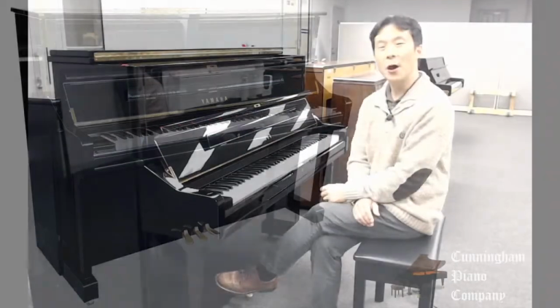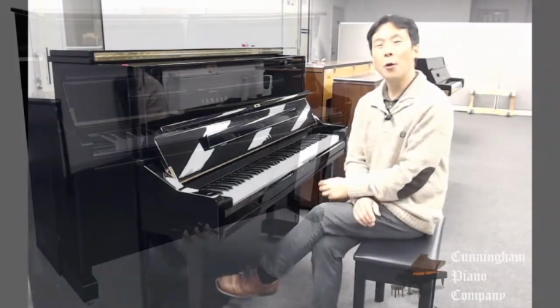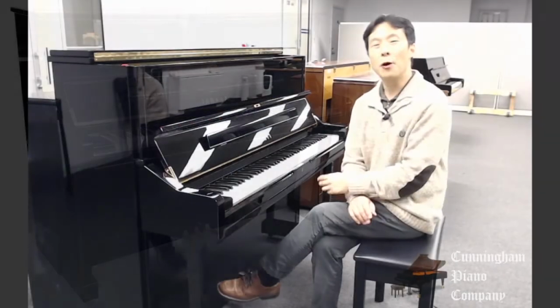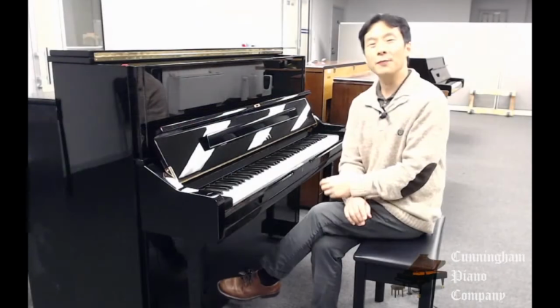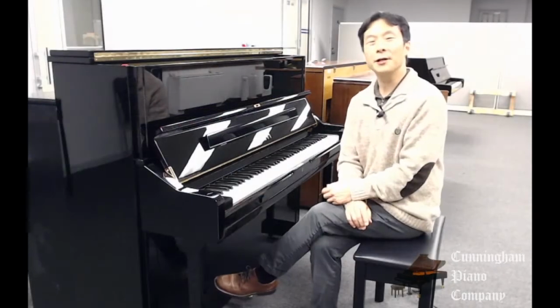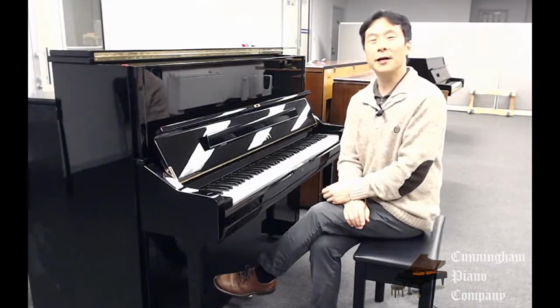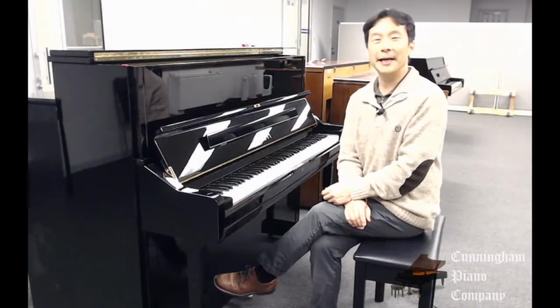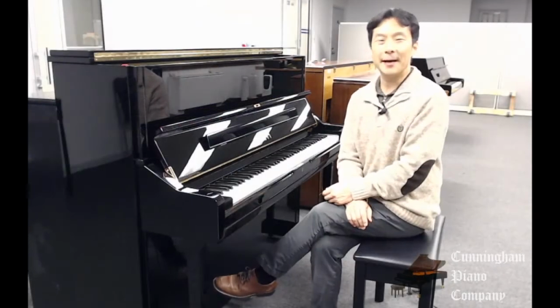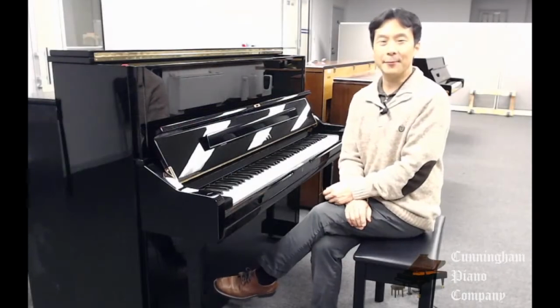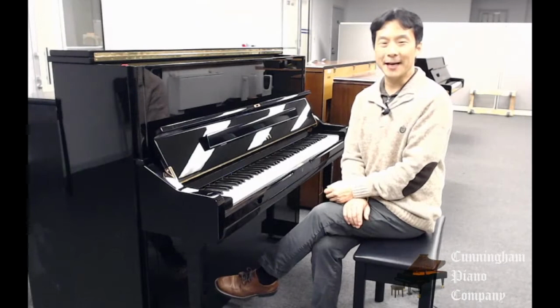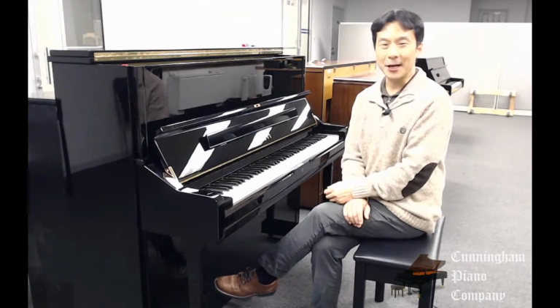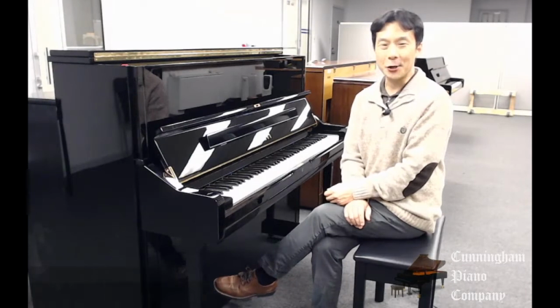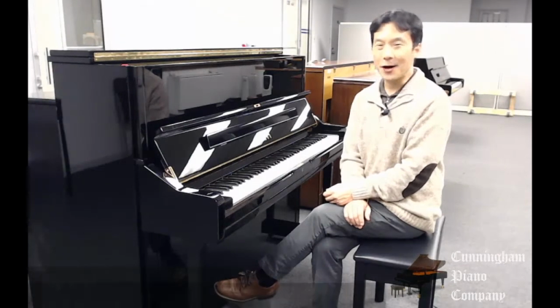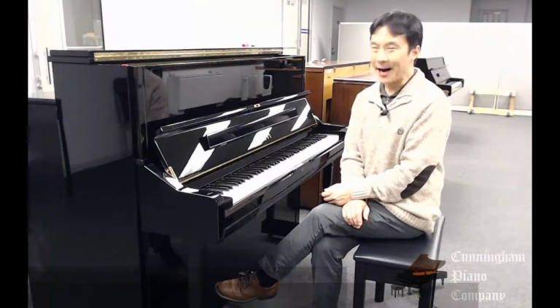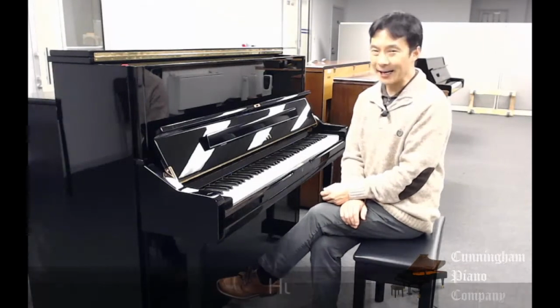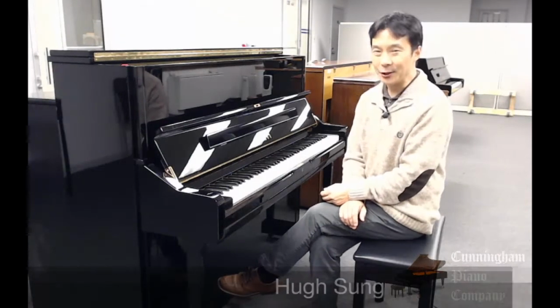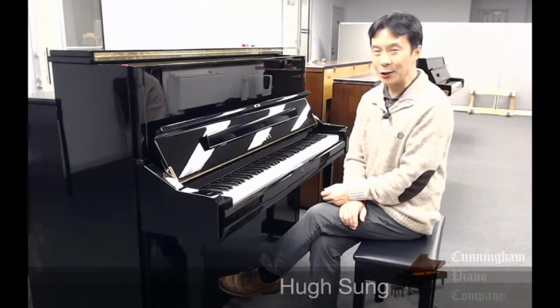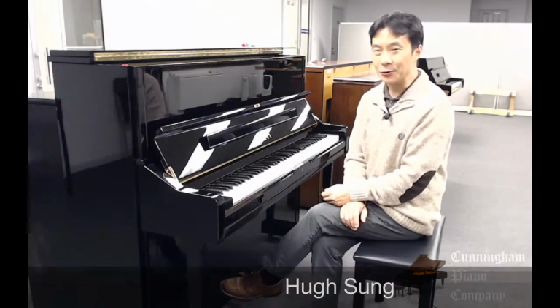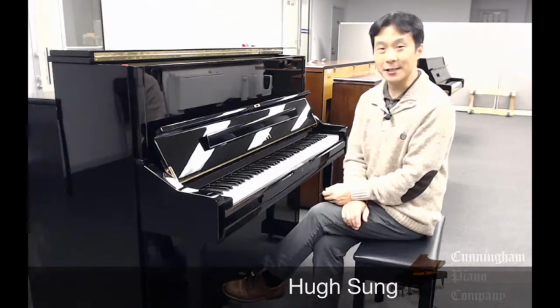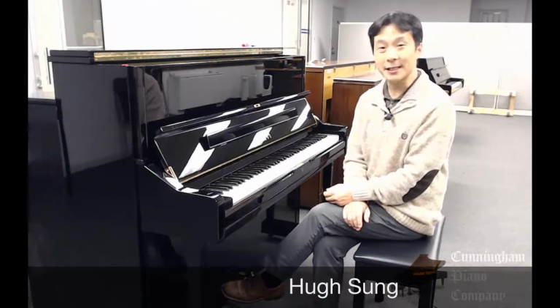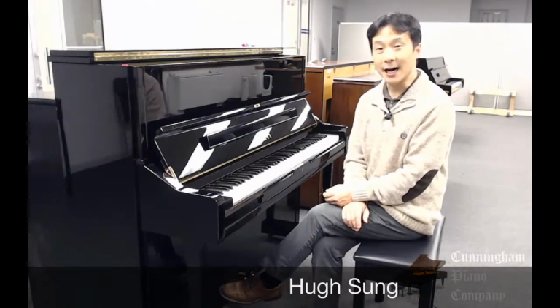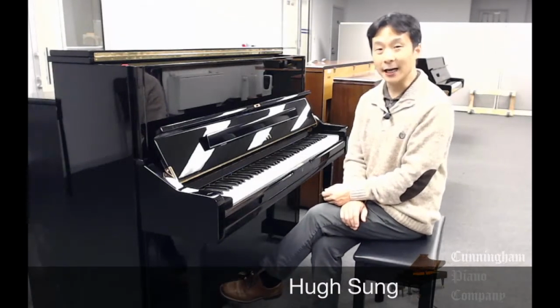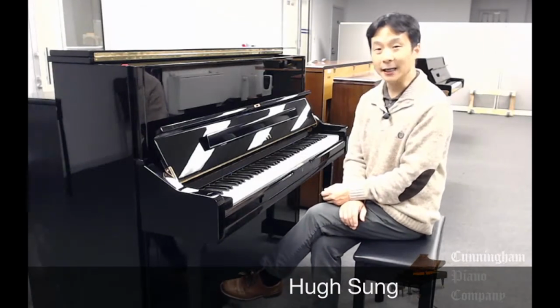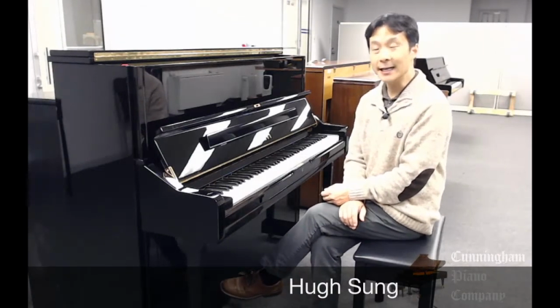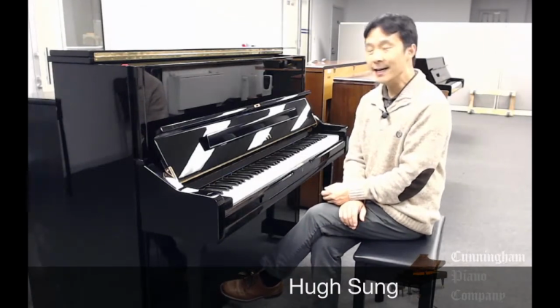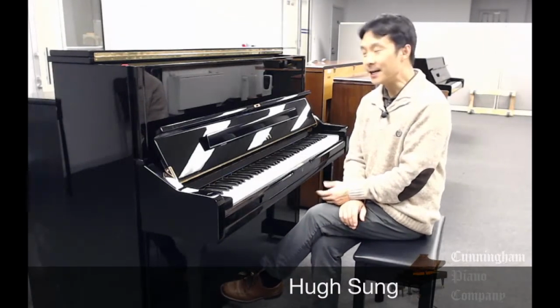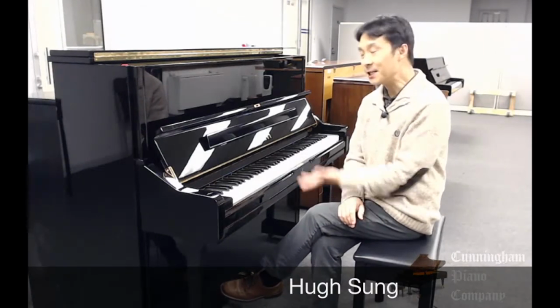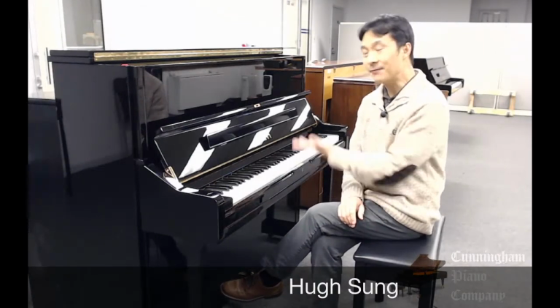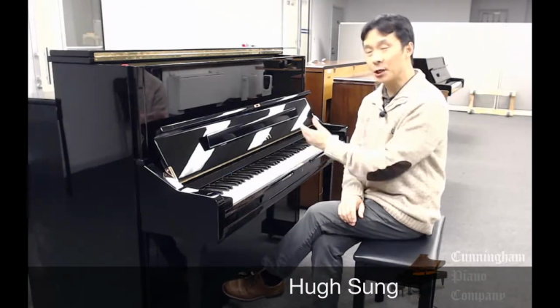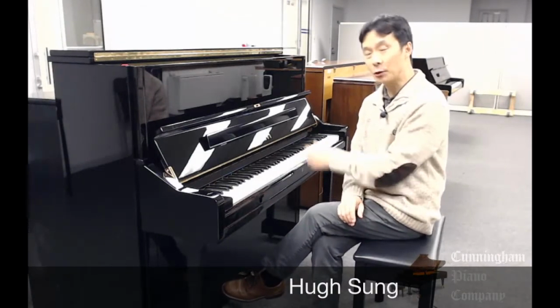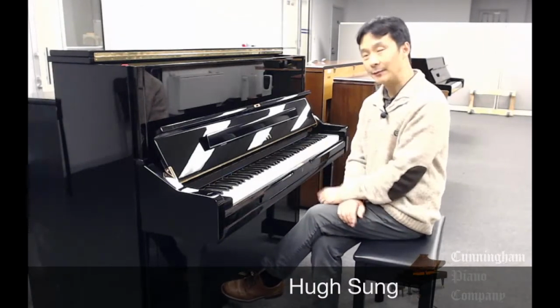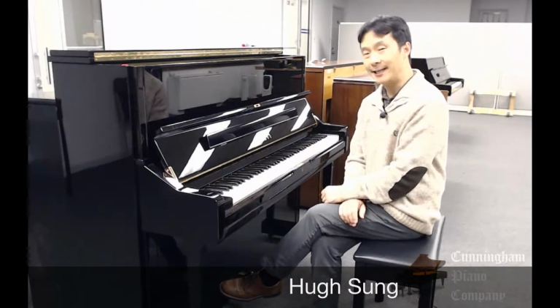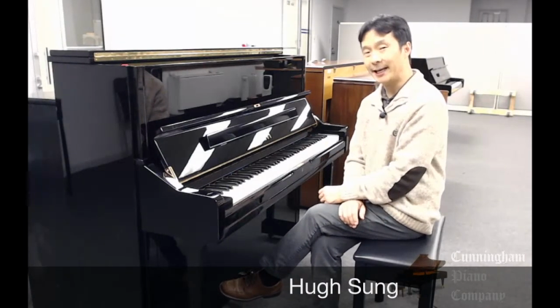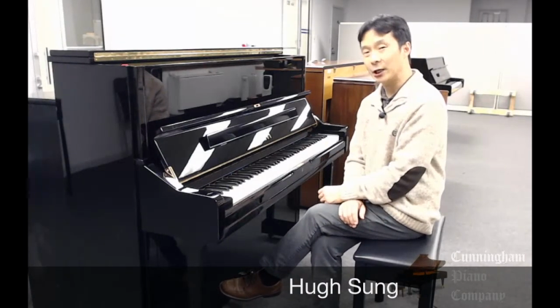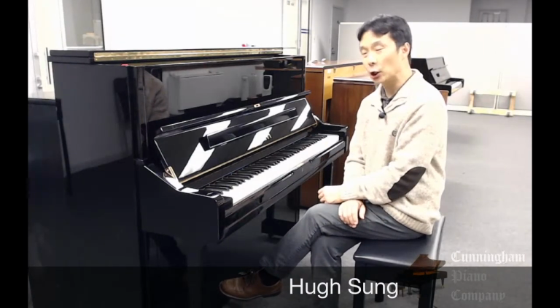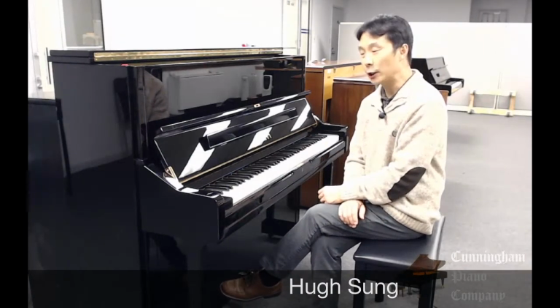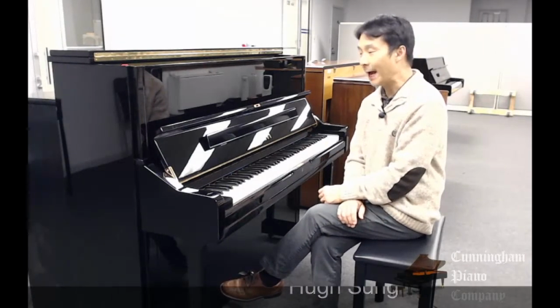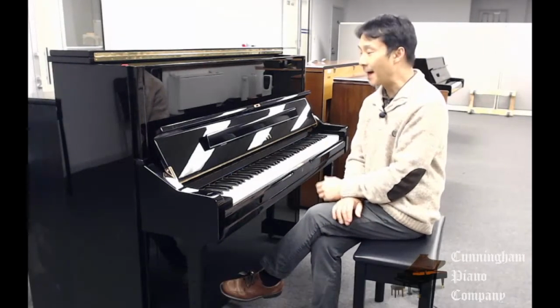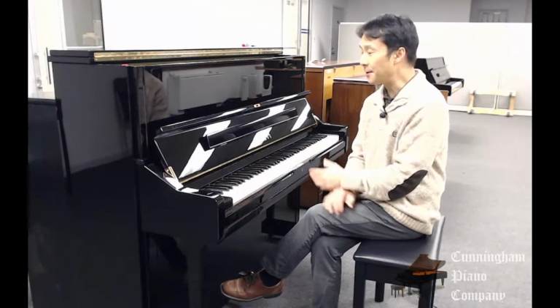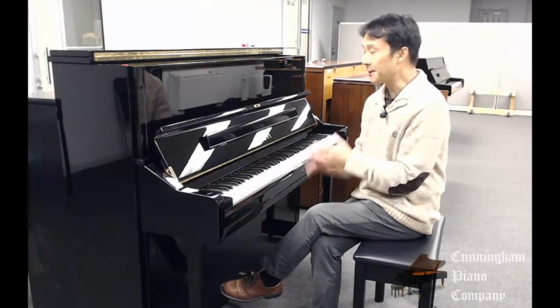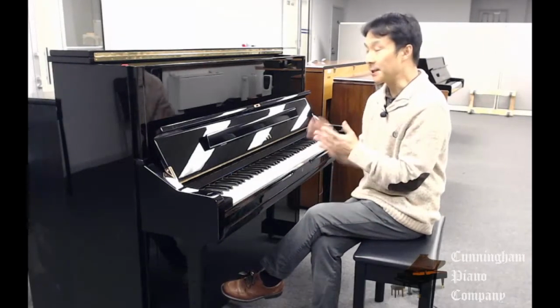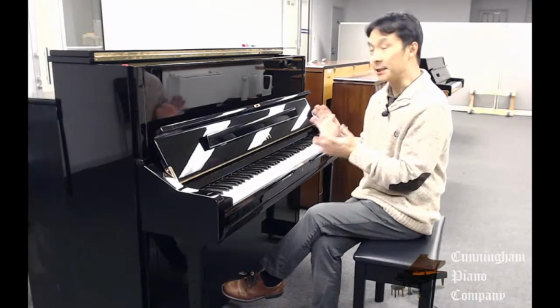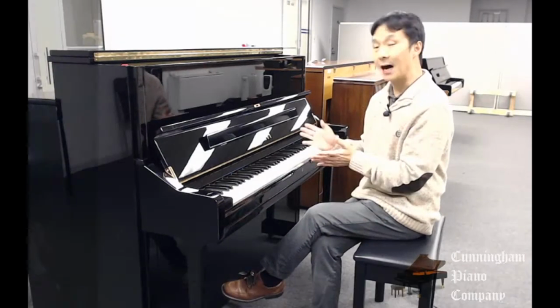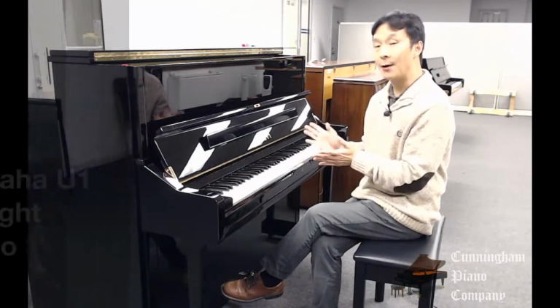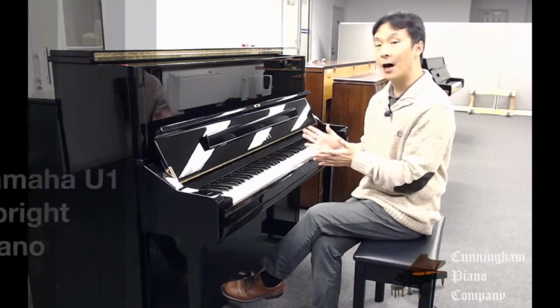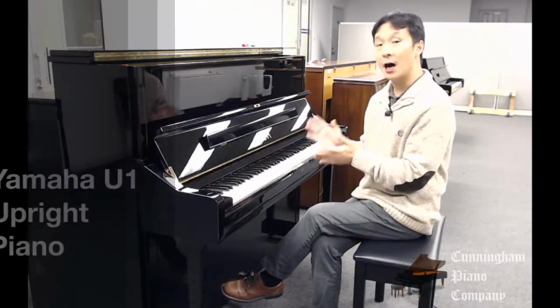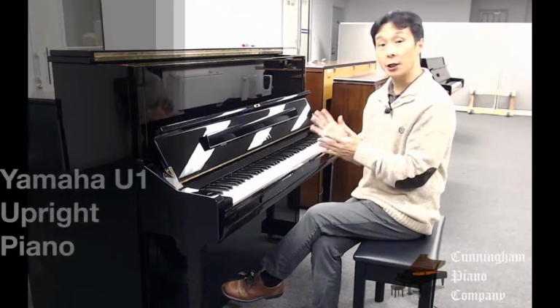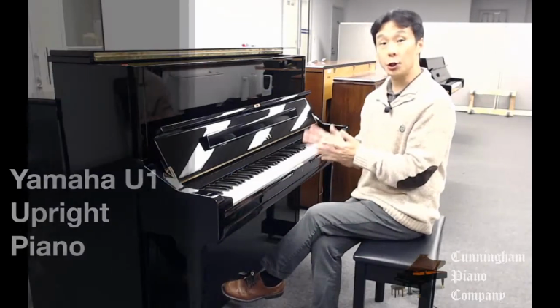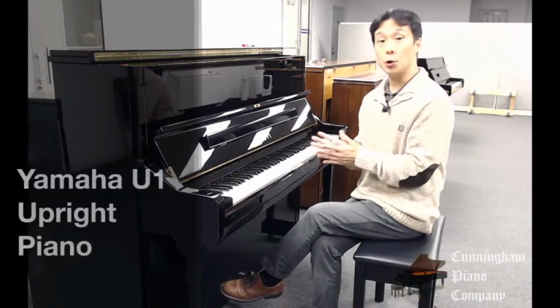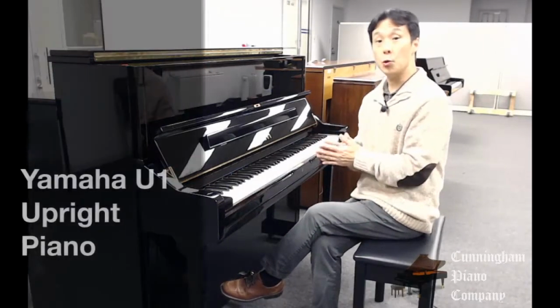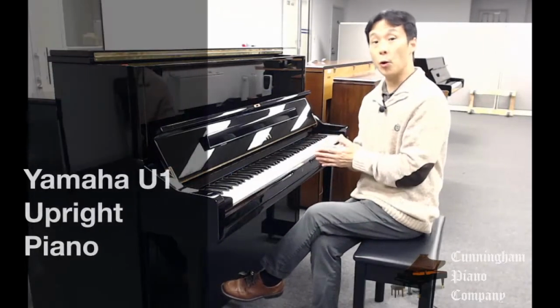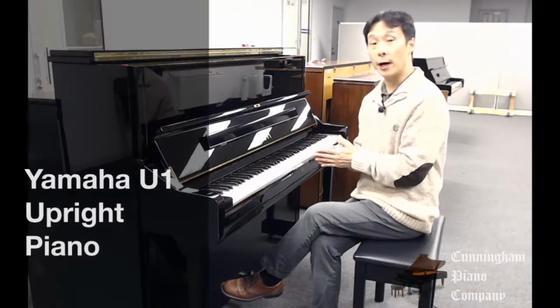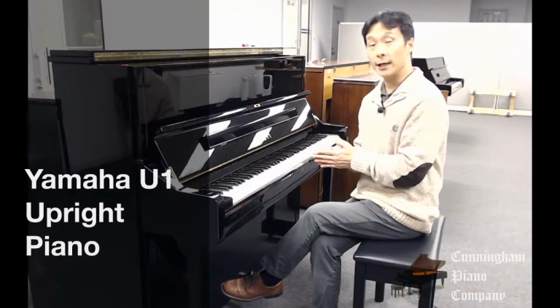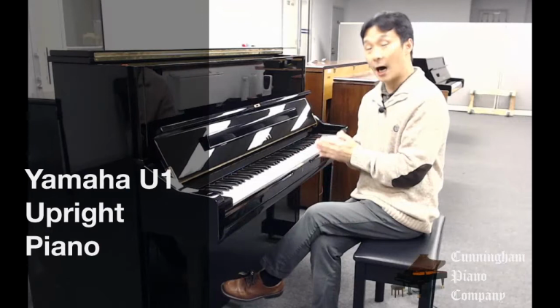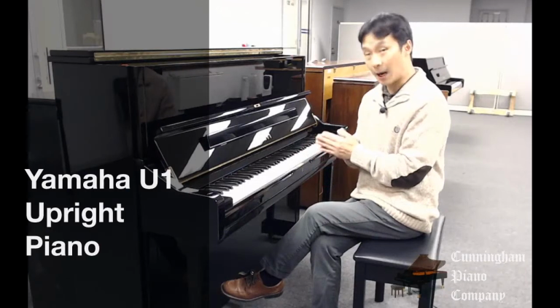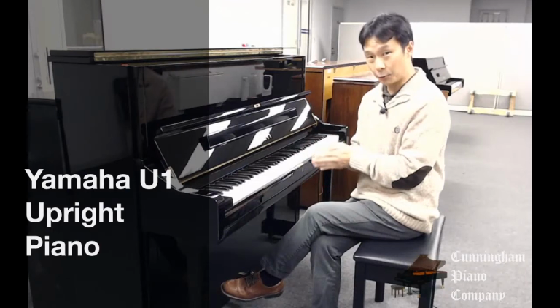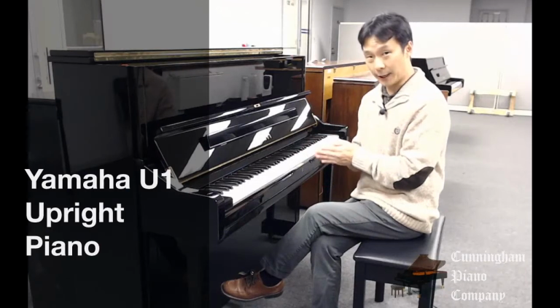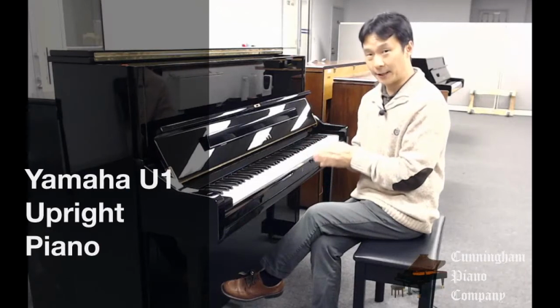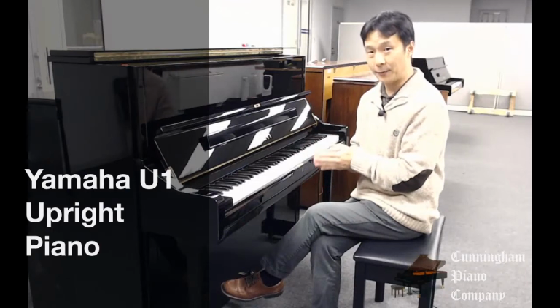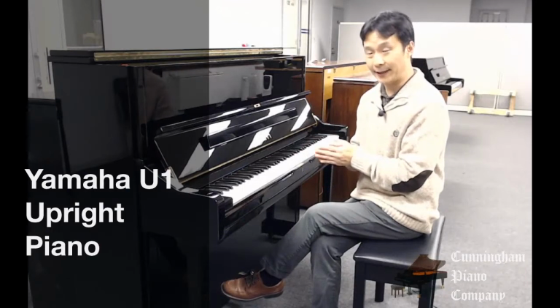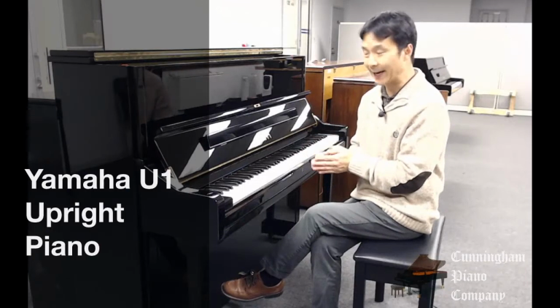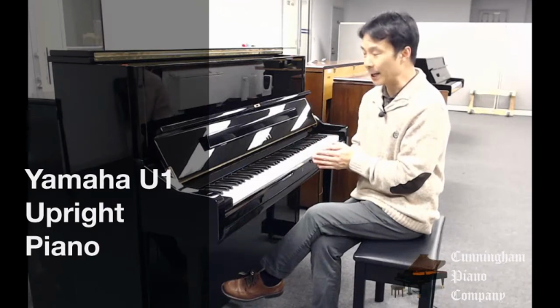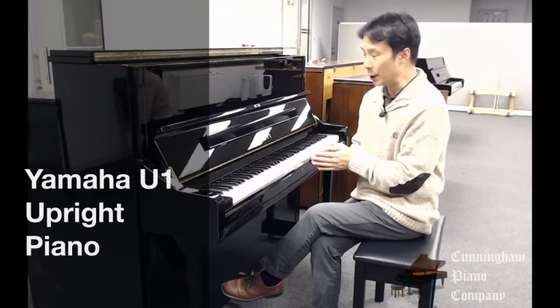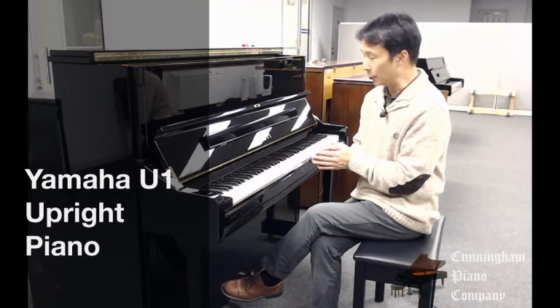Welcome to Cunningham Piano. I'm Hugh Sung. In this video we're going to be taking a look at this Yamaha U1 upright piano.